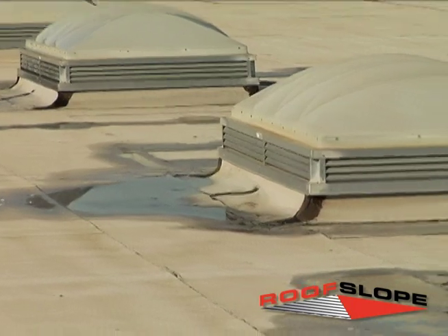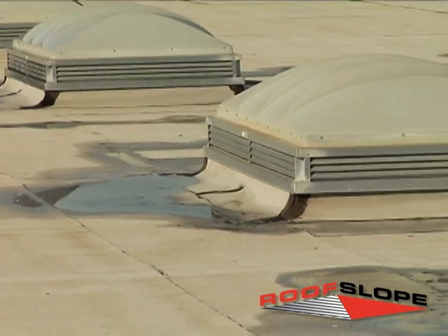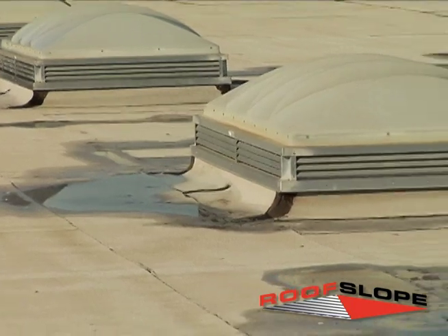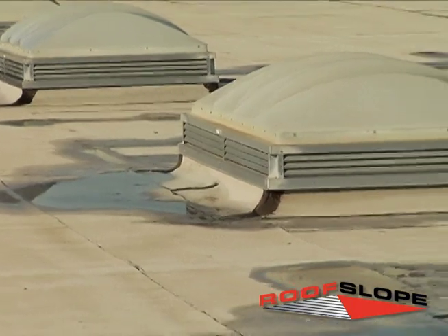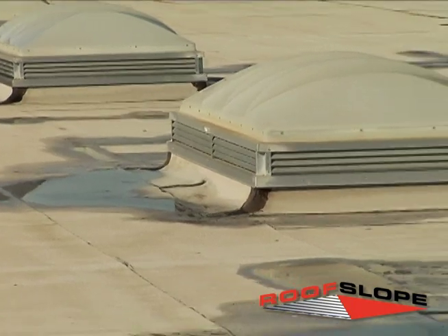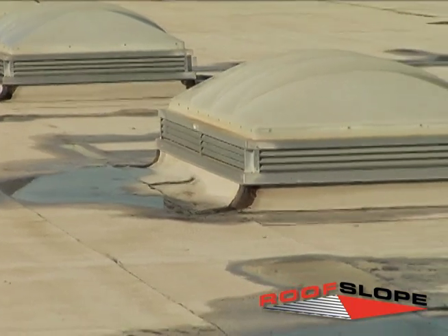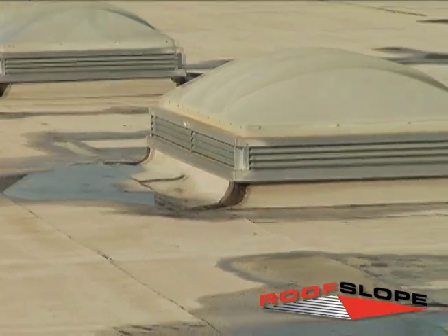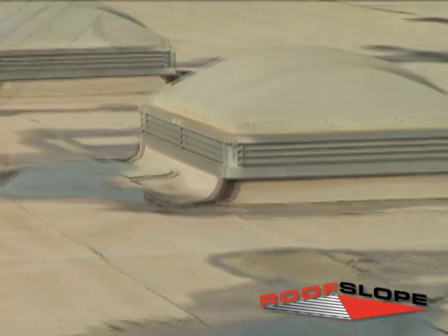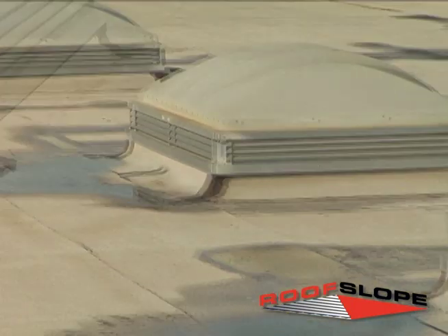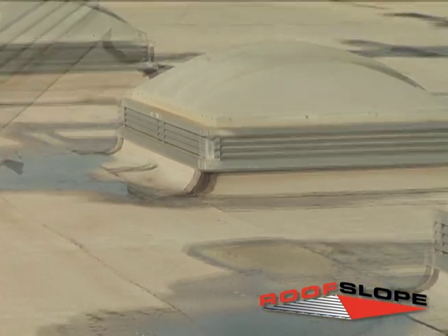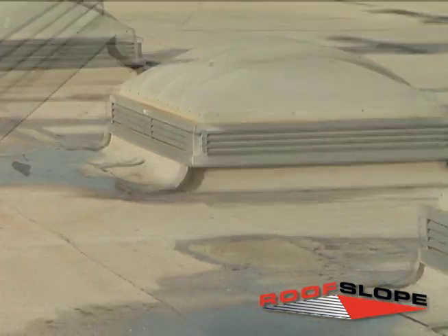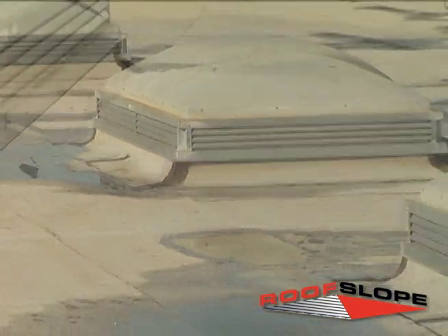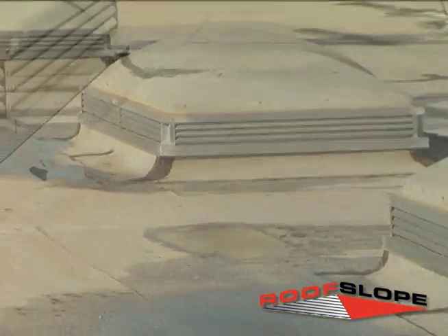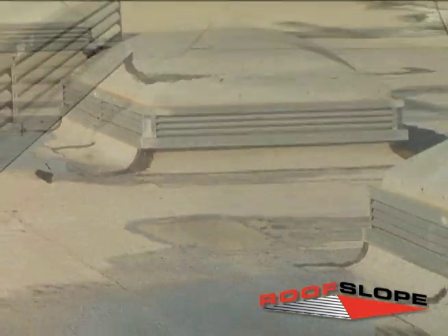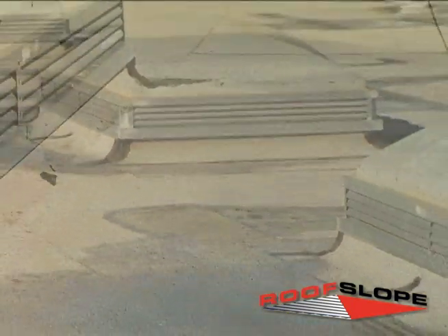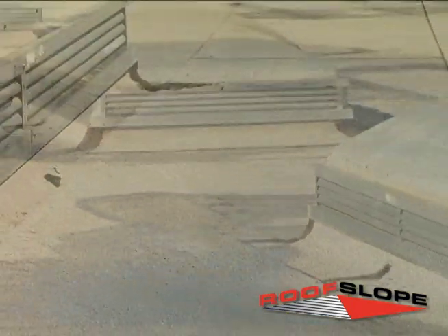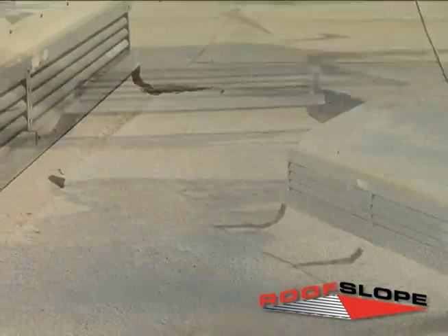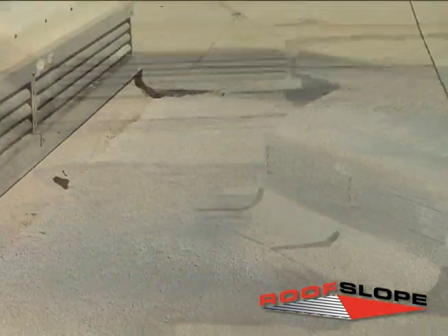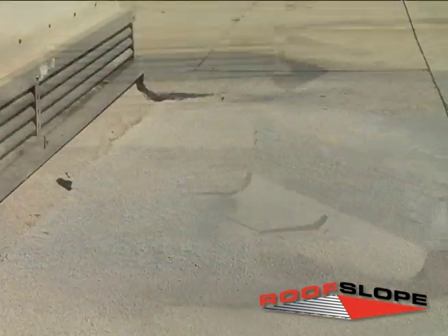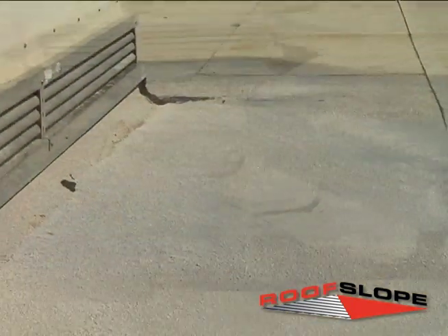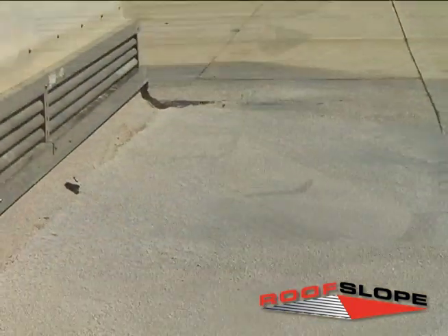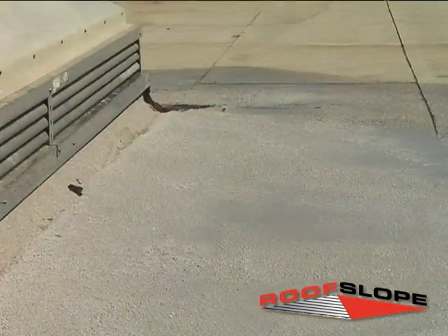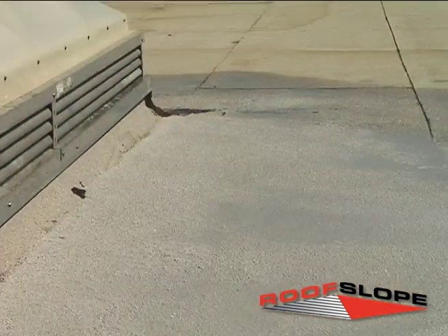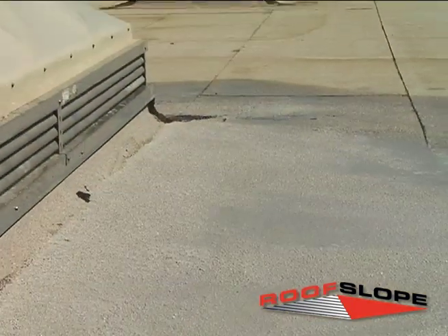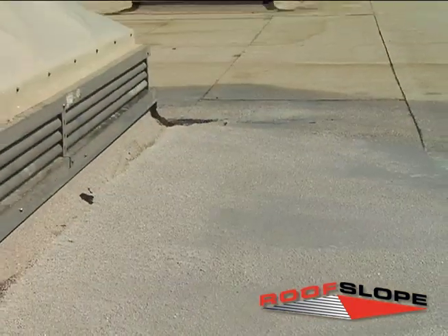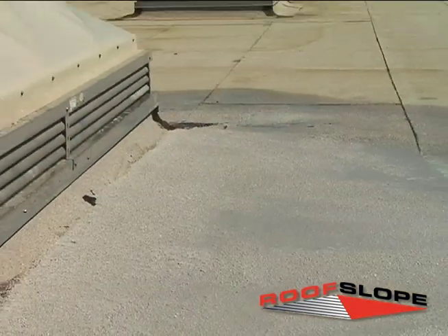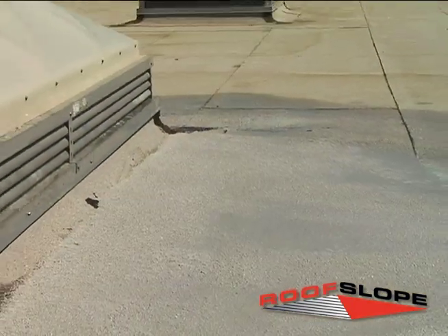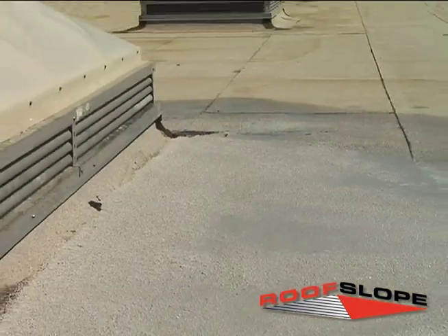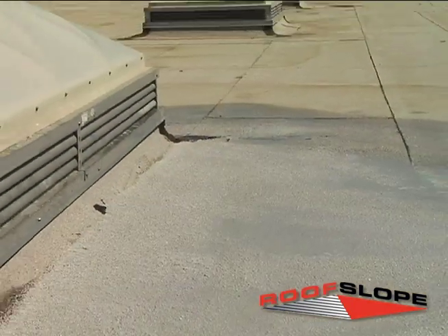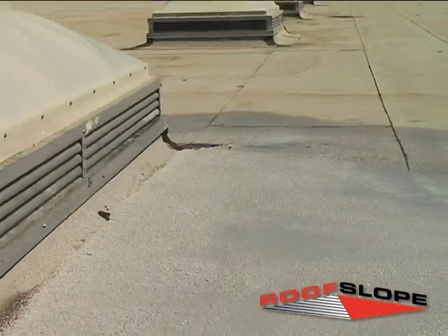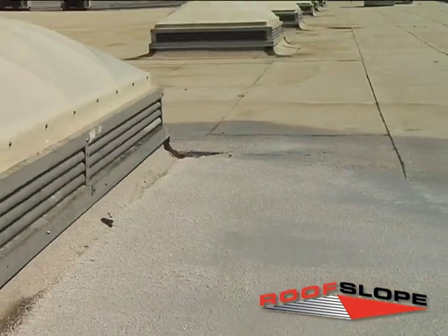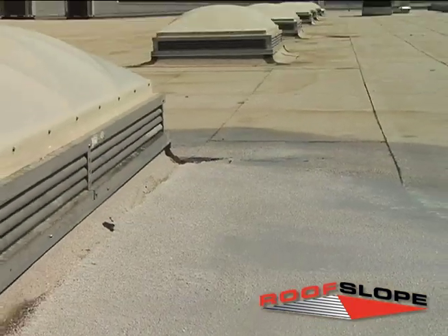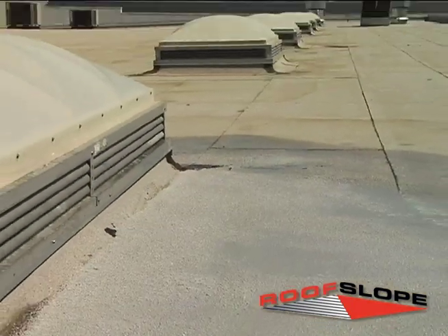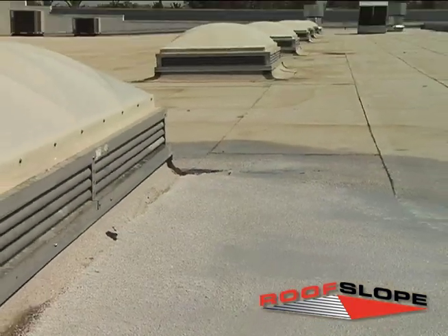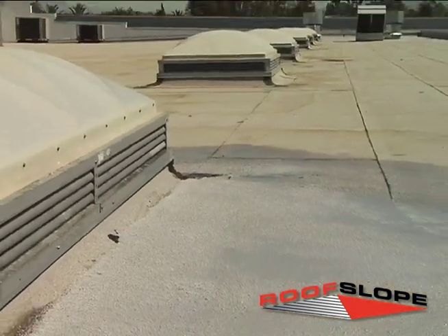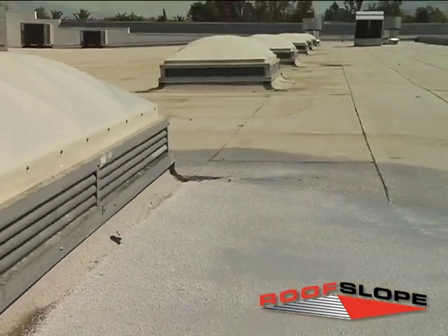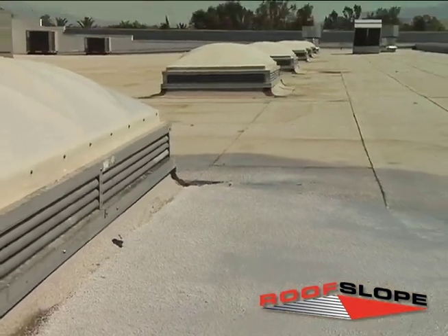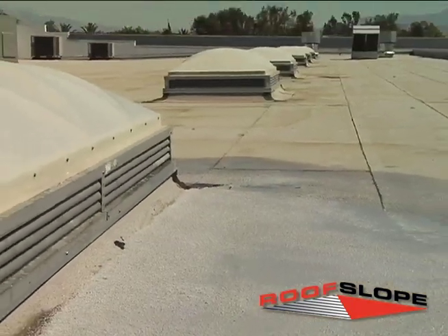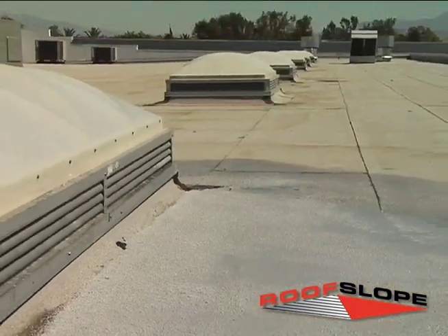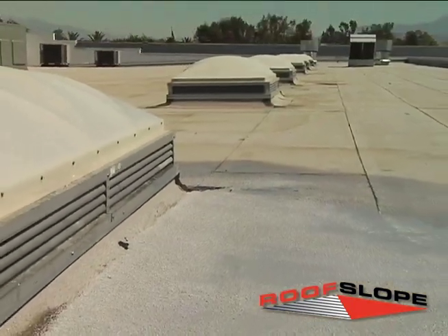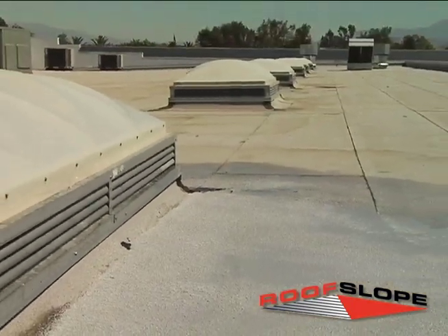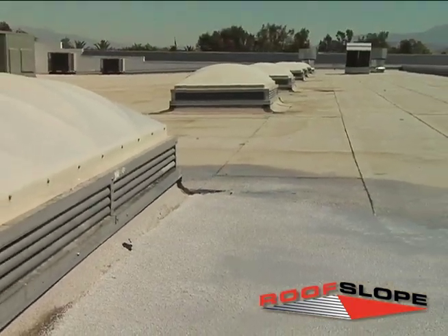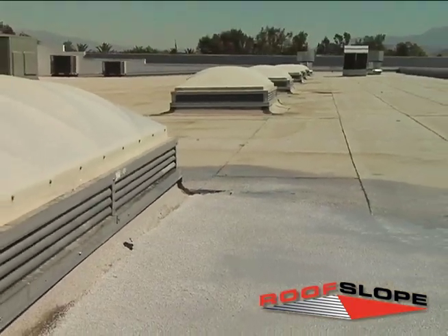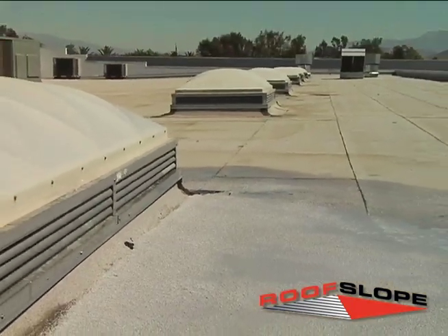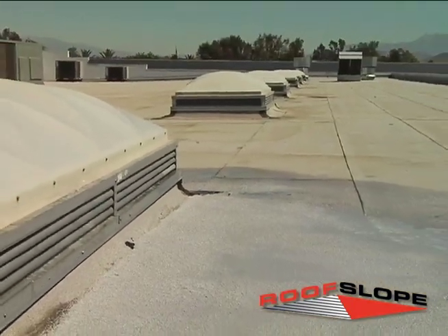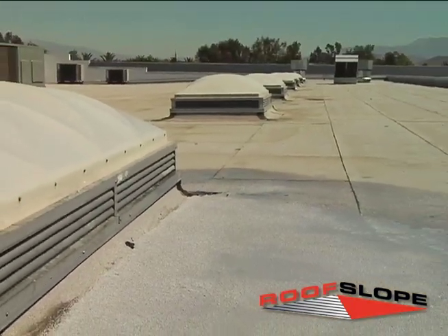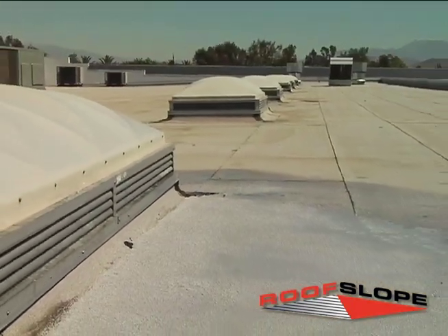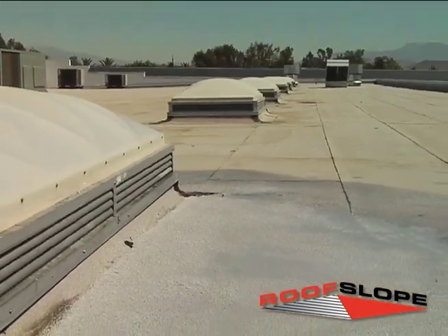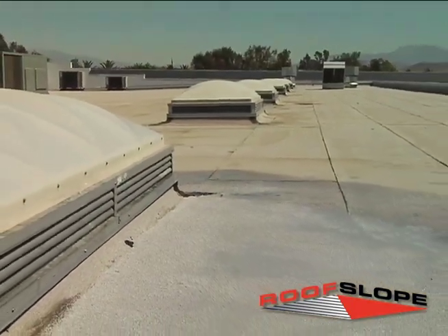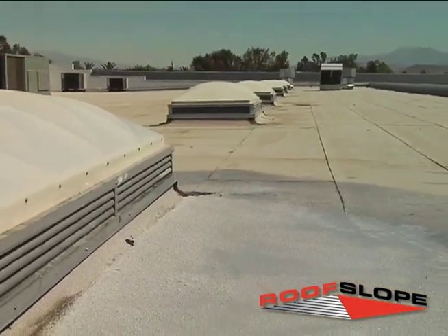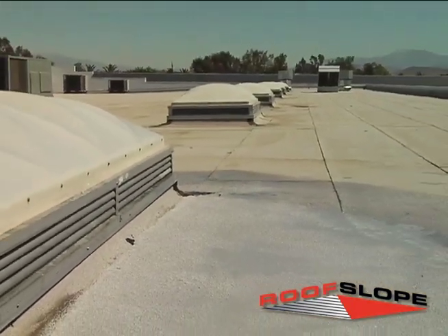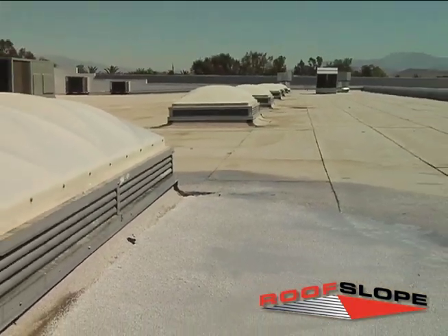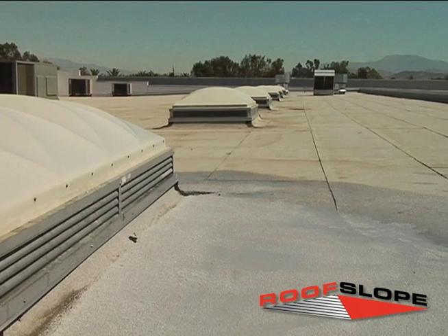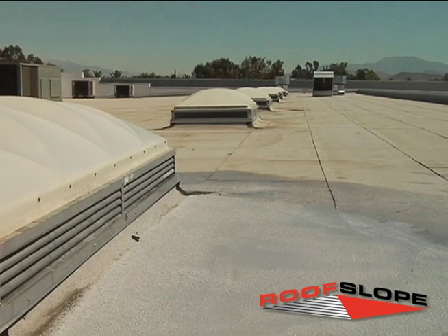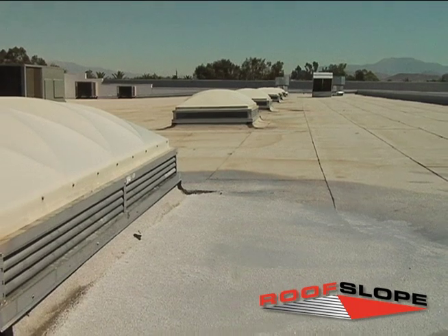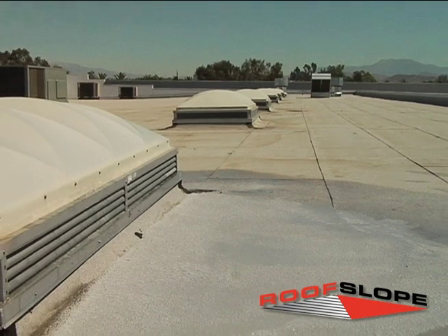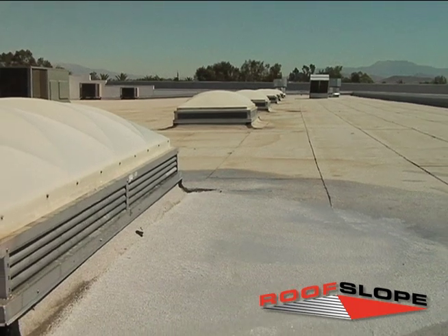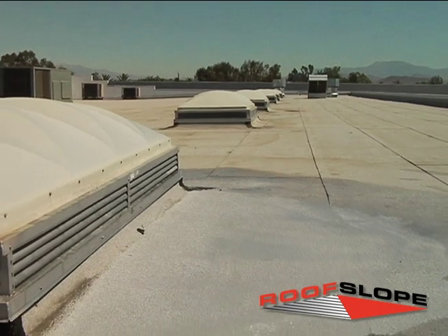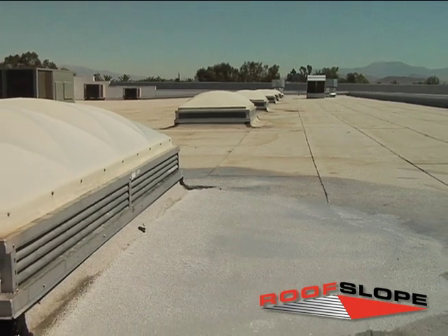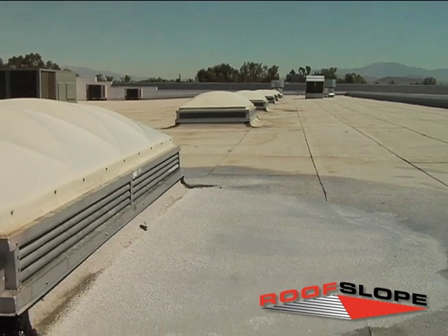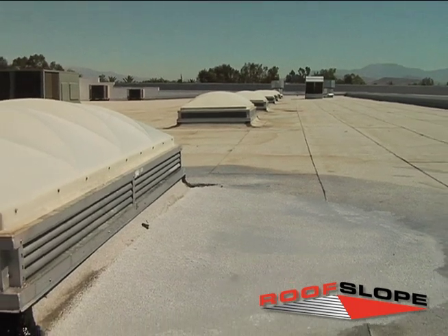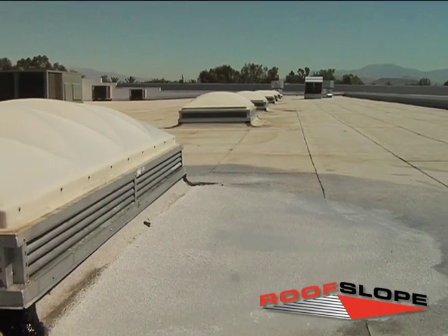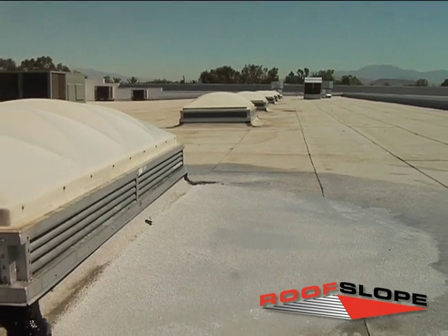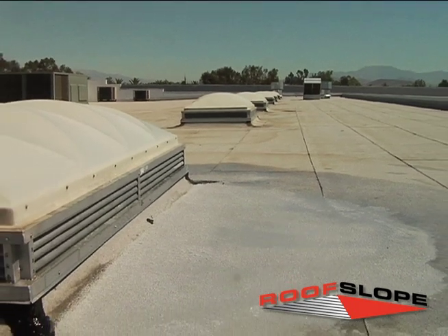Therefore, when the RoofSlope product is installed over an effective waterproof assembly, additional roofing membranes should not be needed.